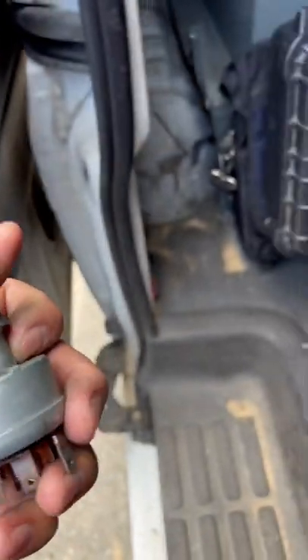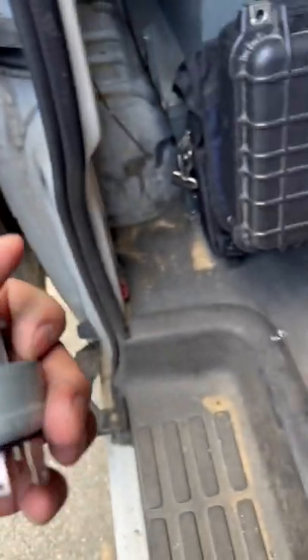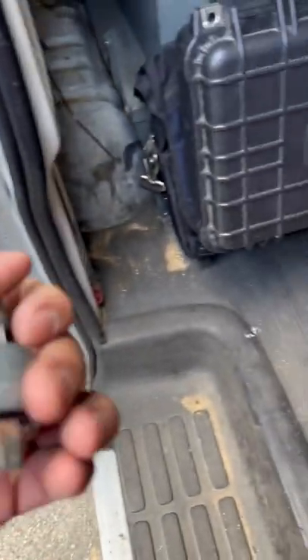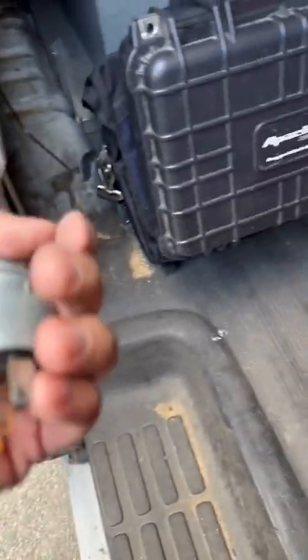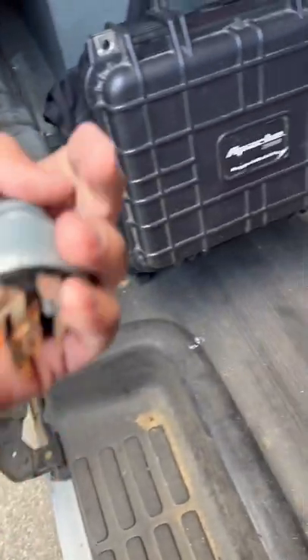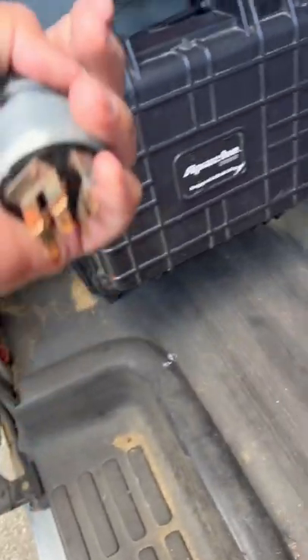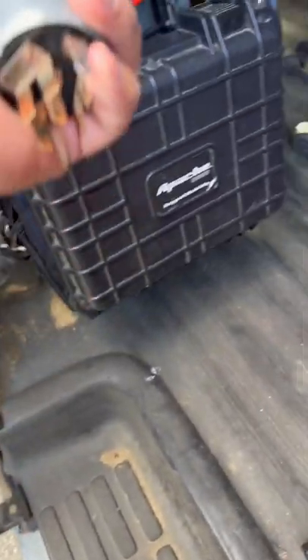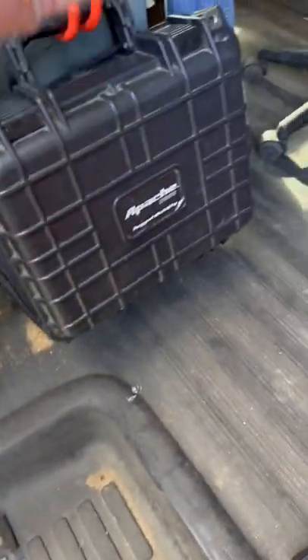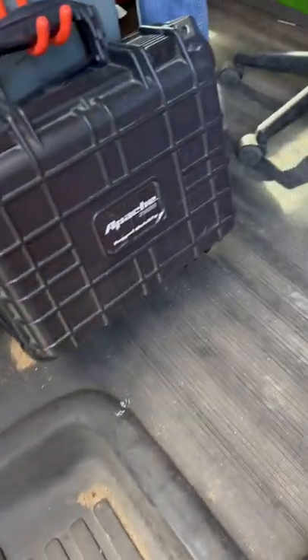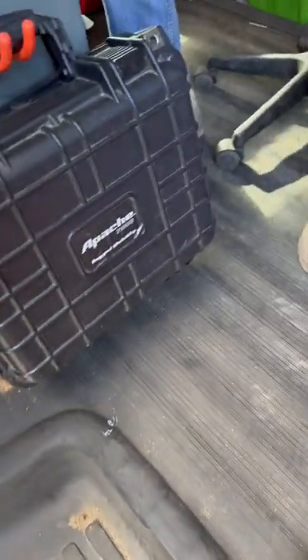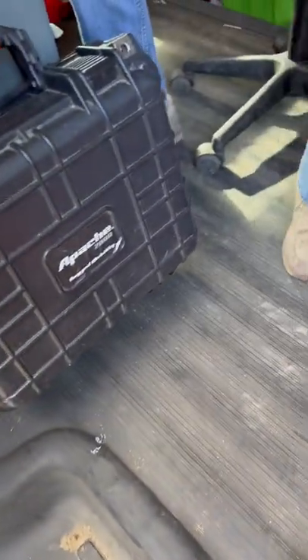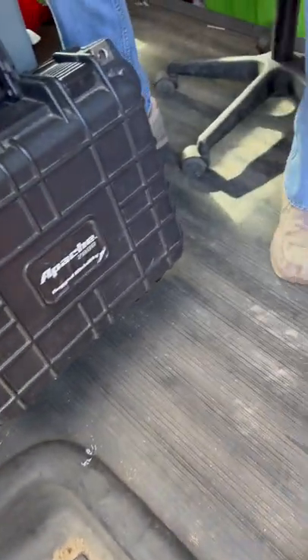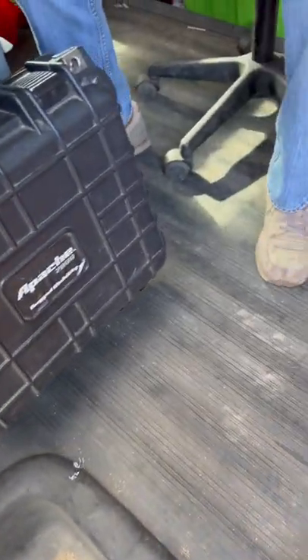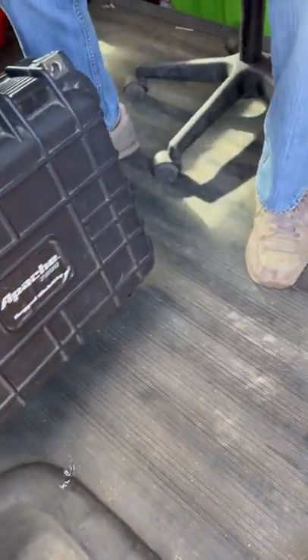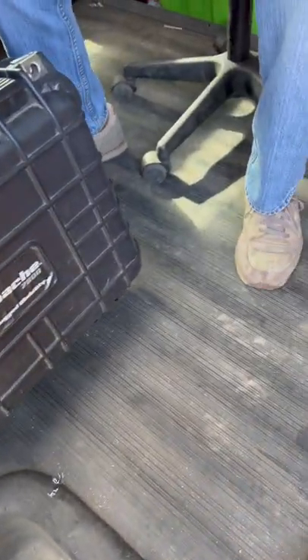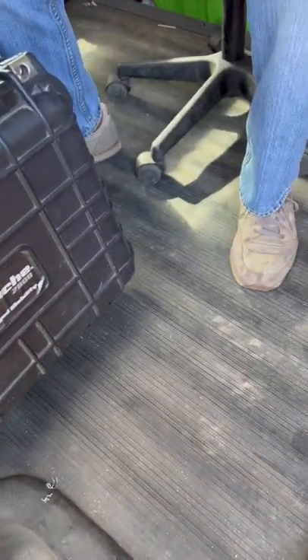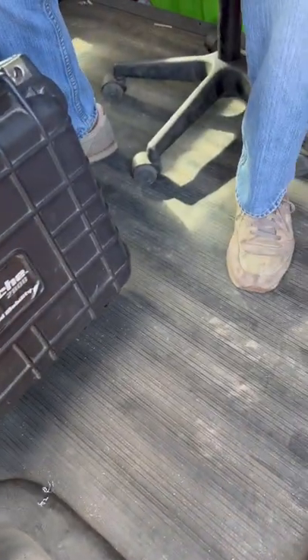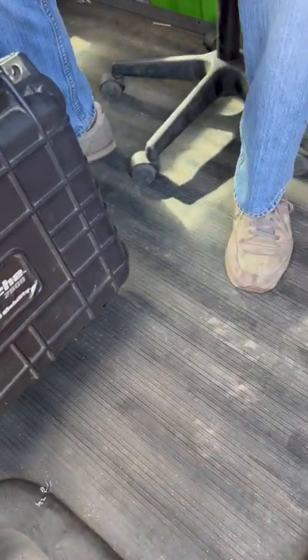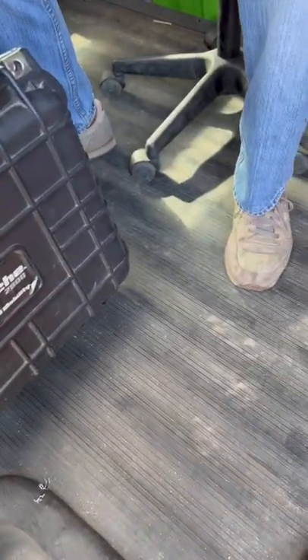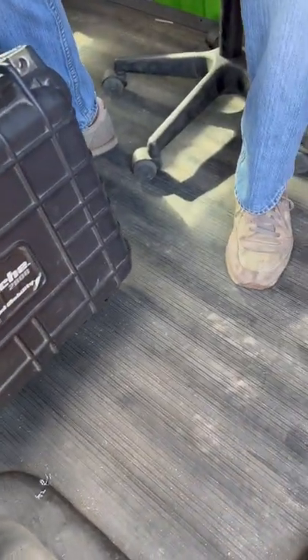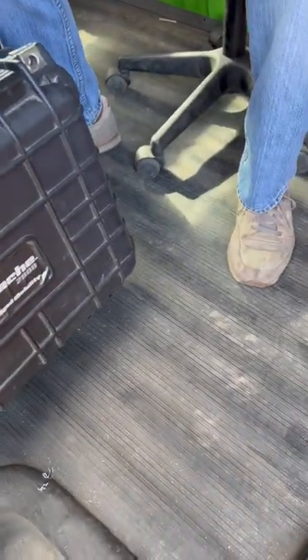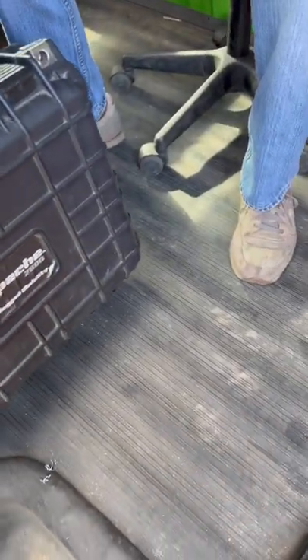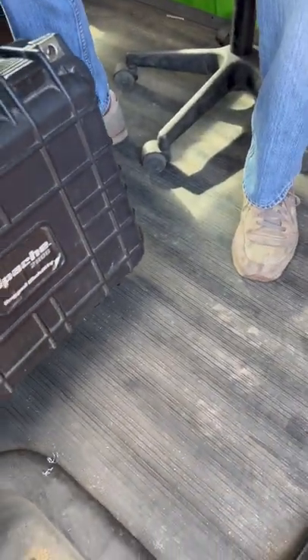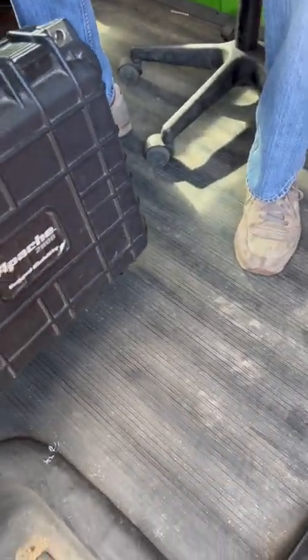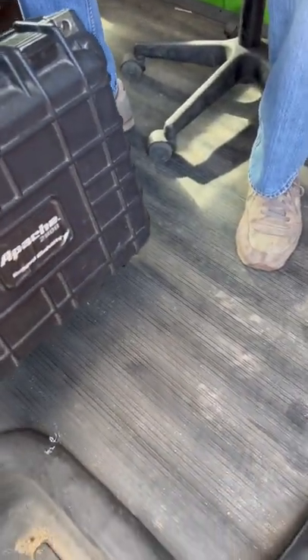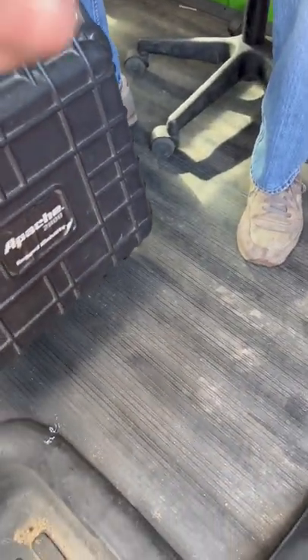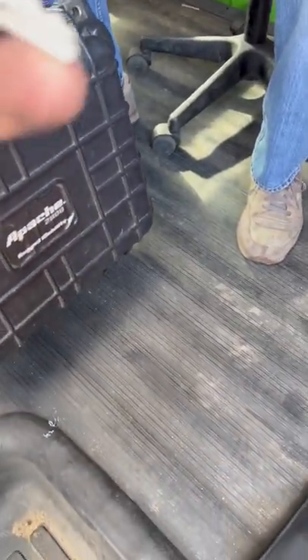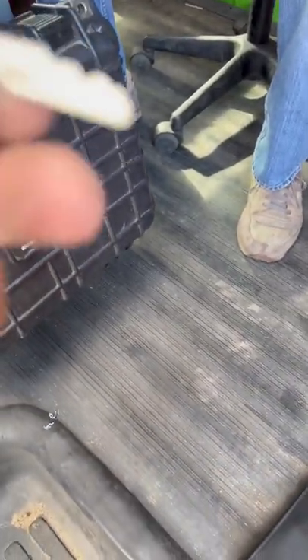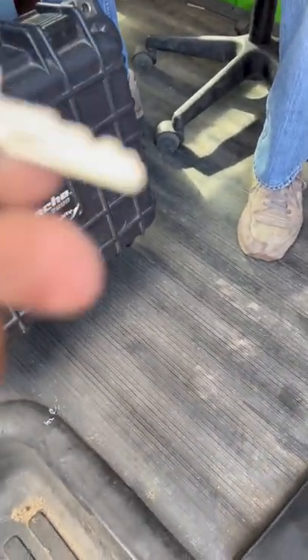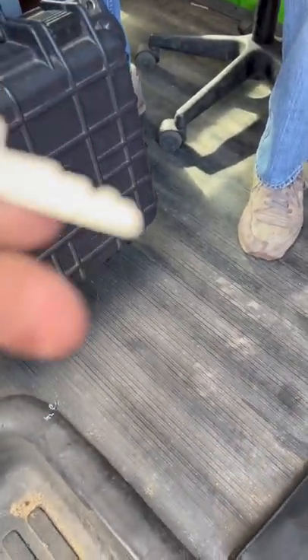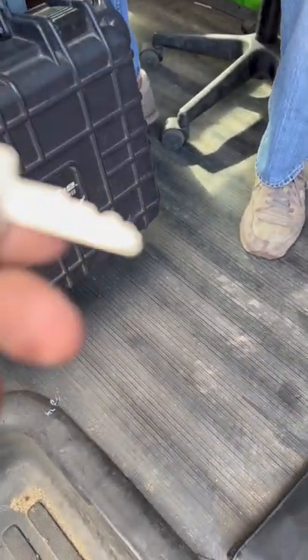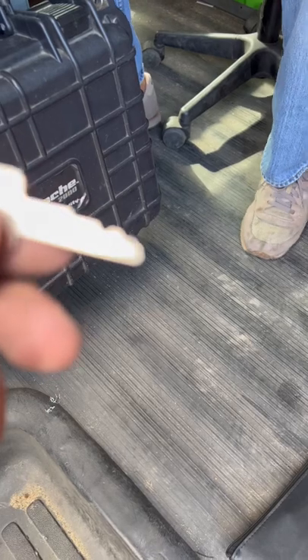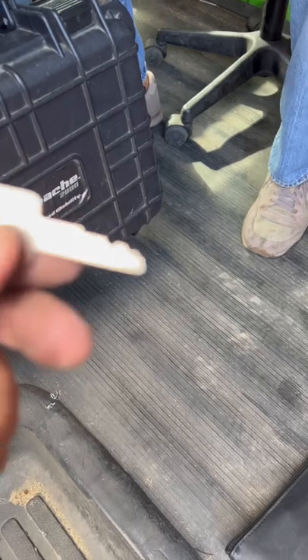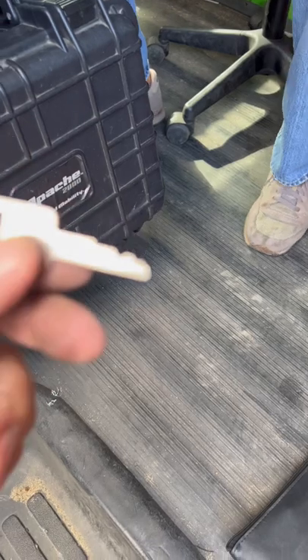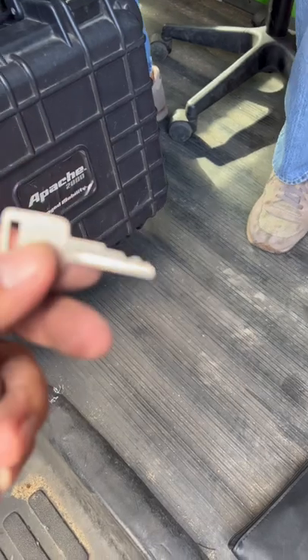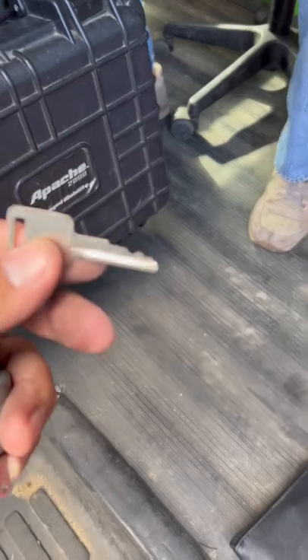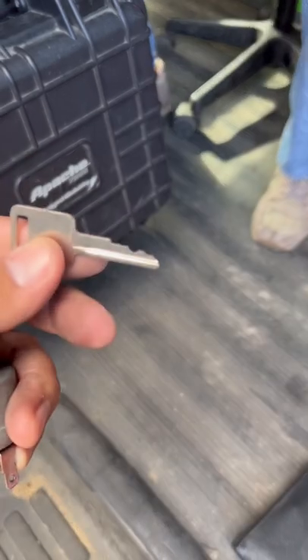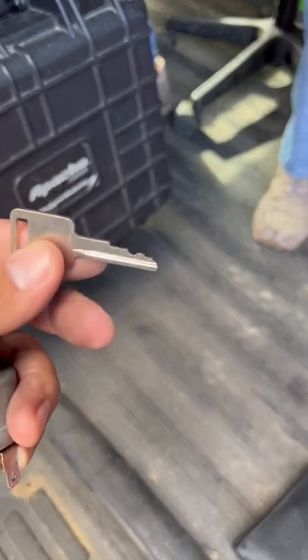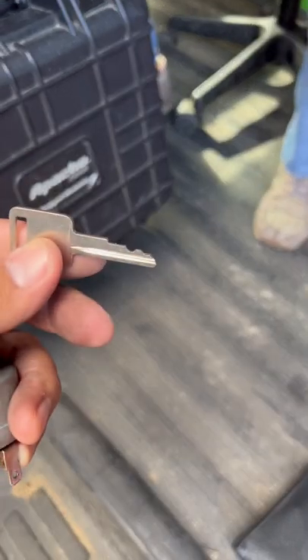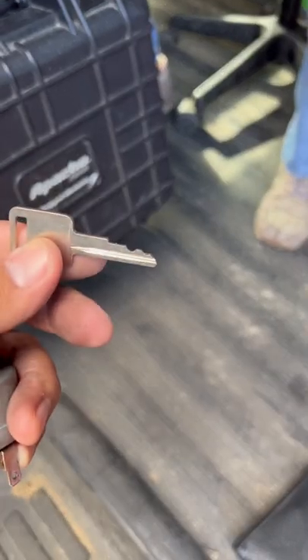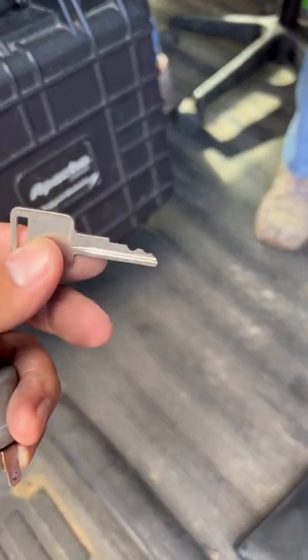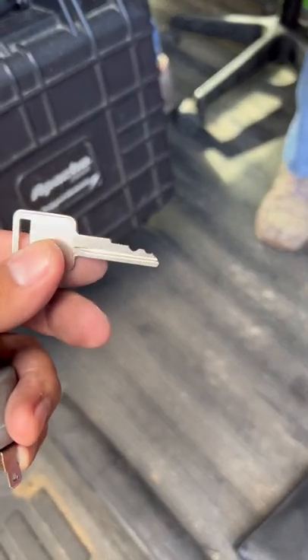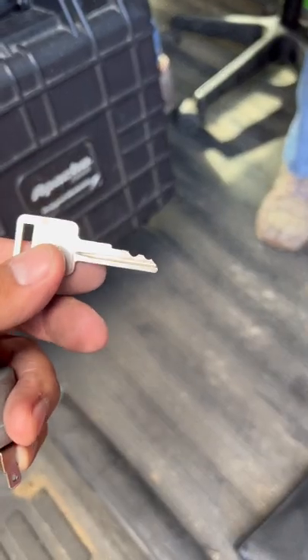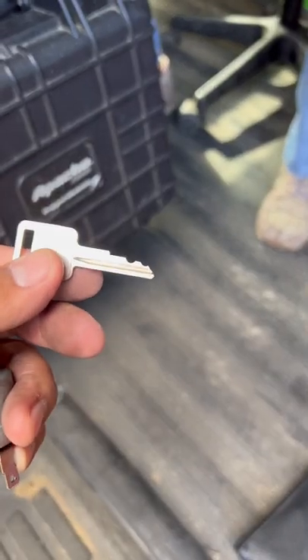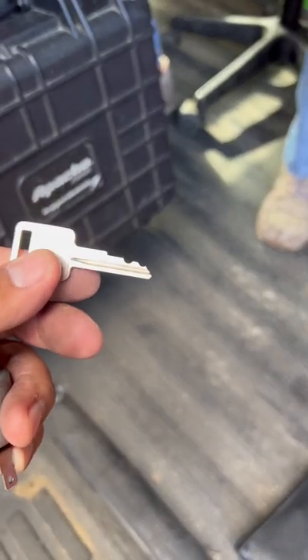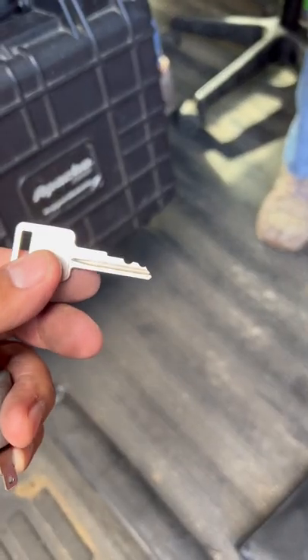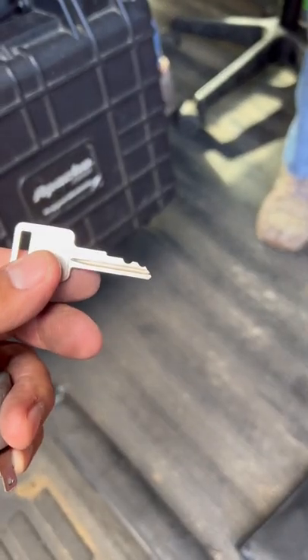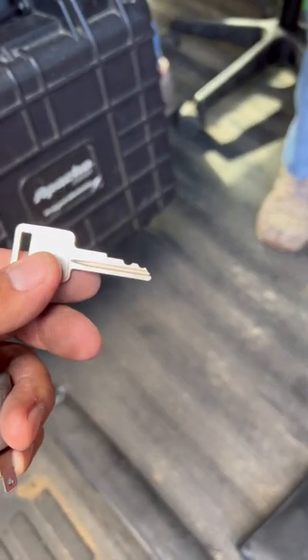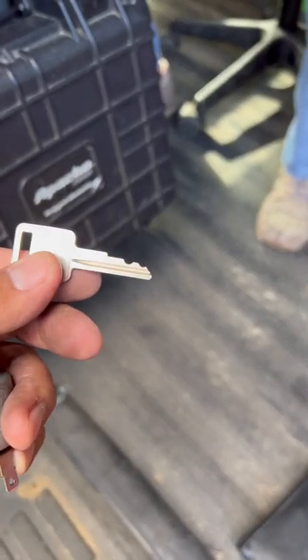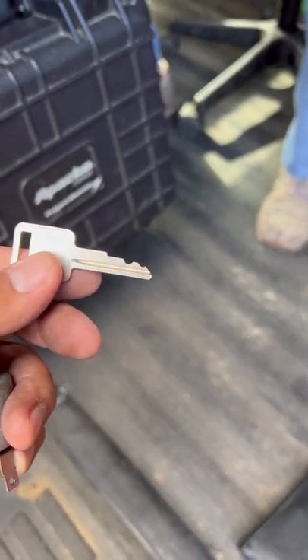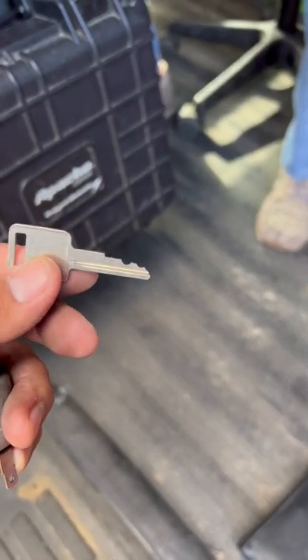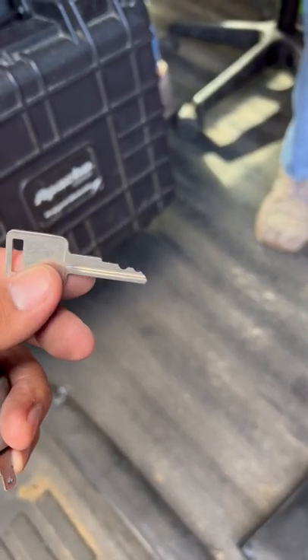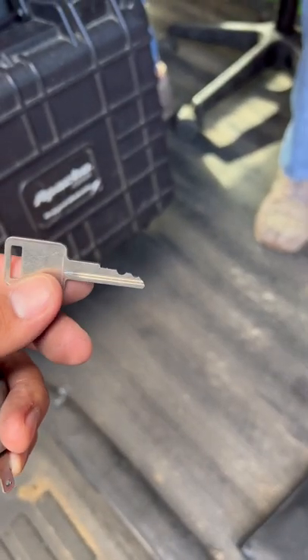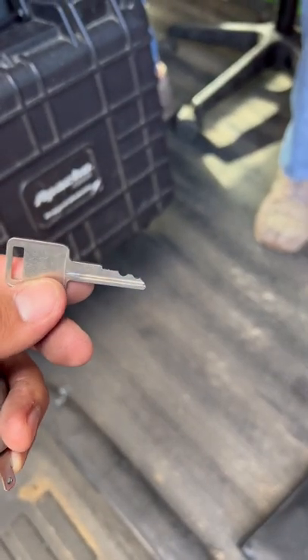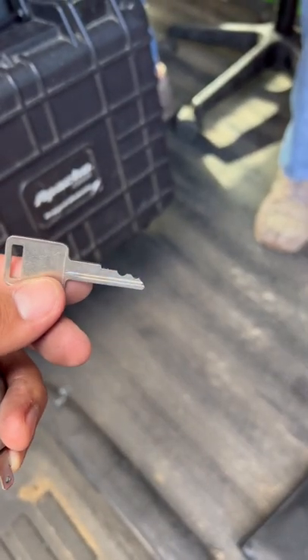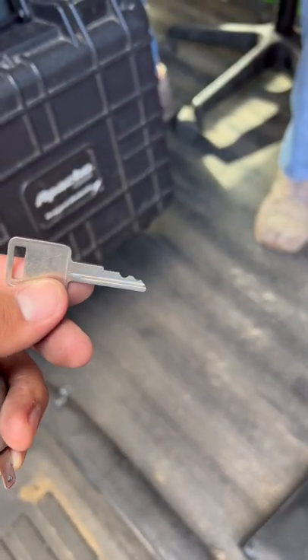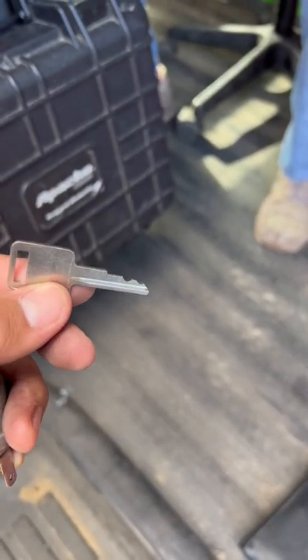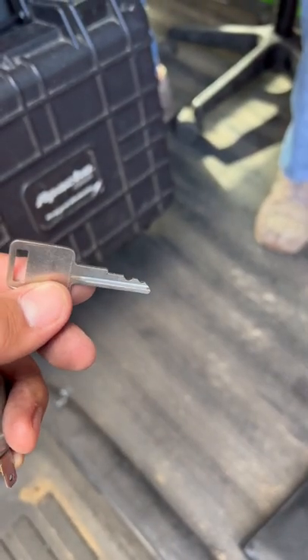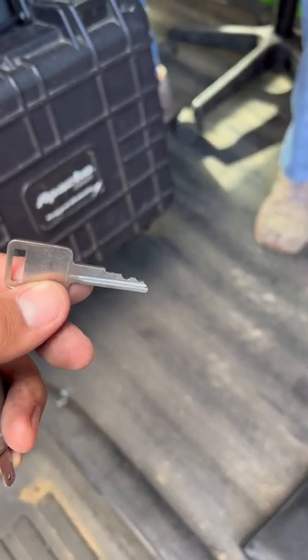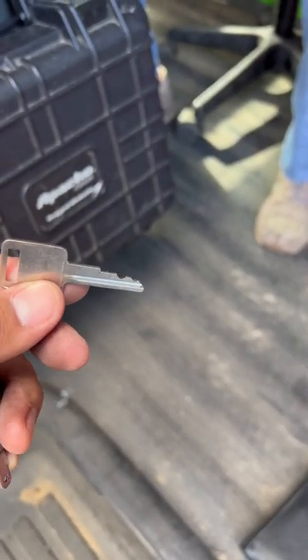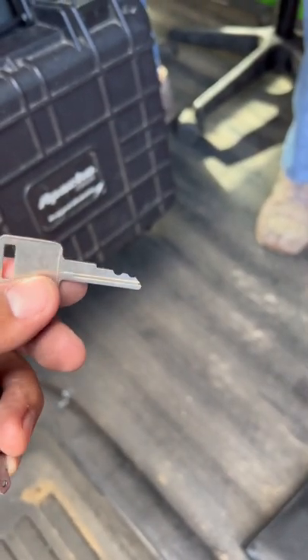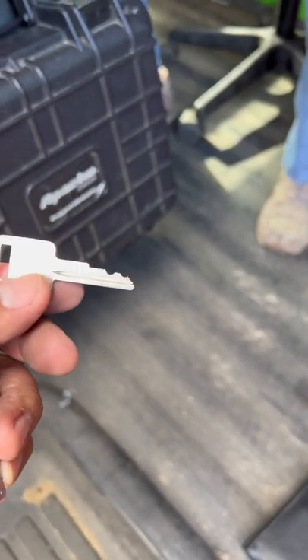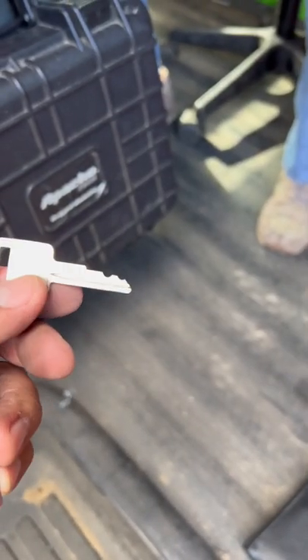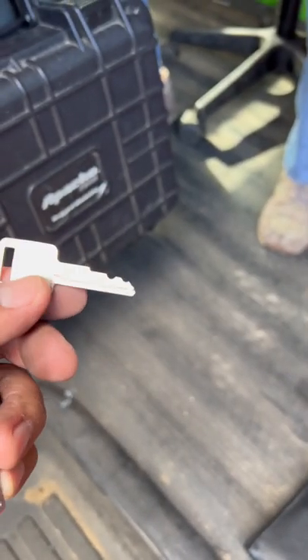Let's see the key that we made — here it is. It's only three tumblers.